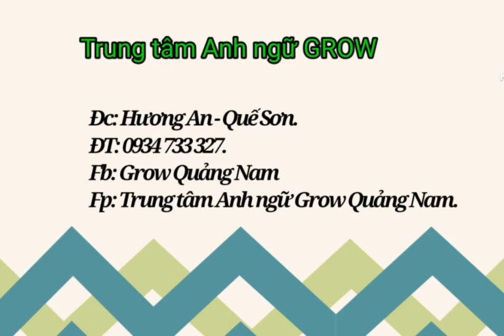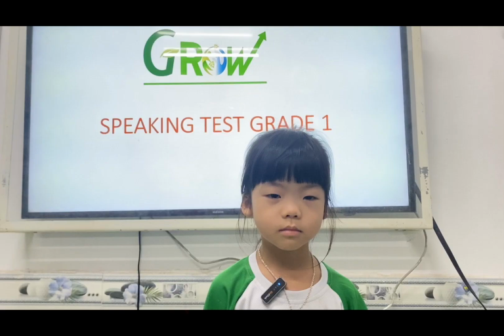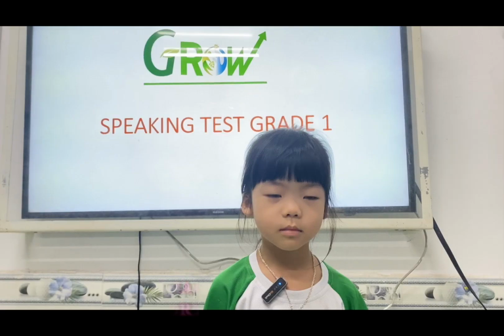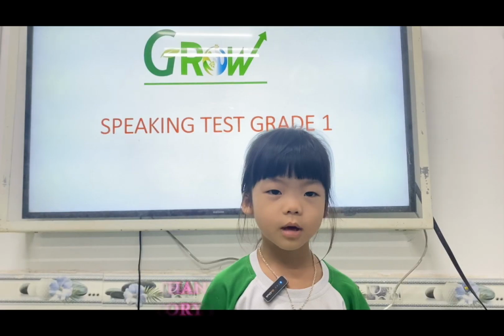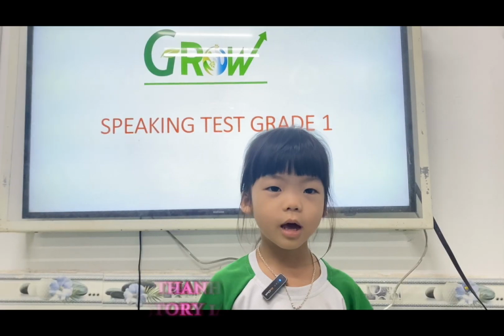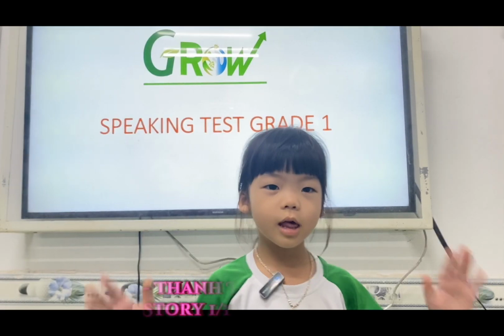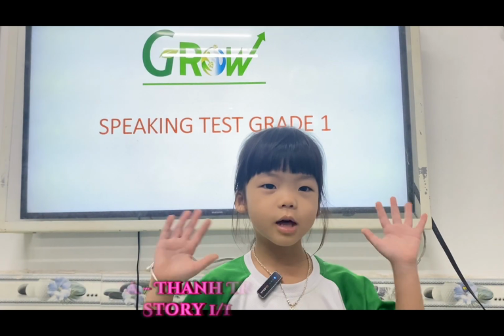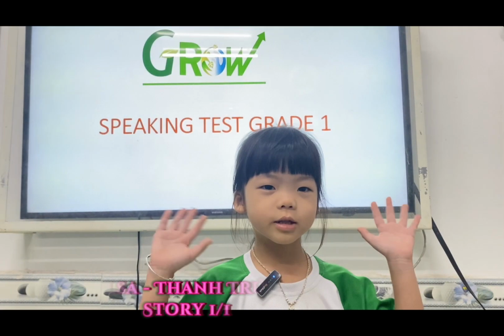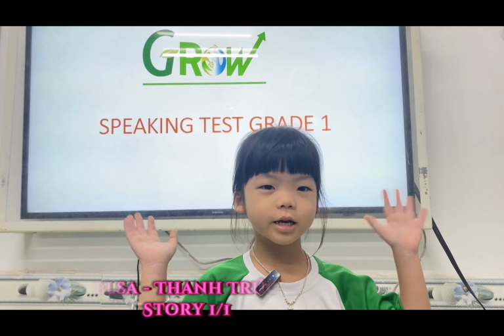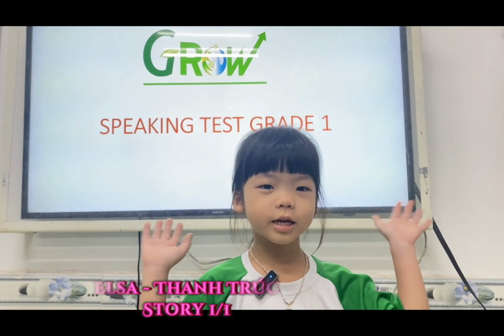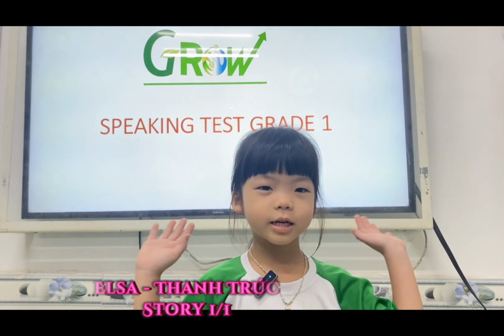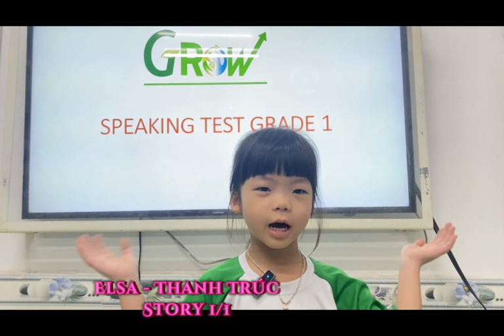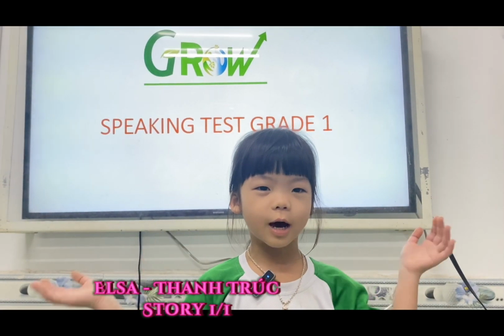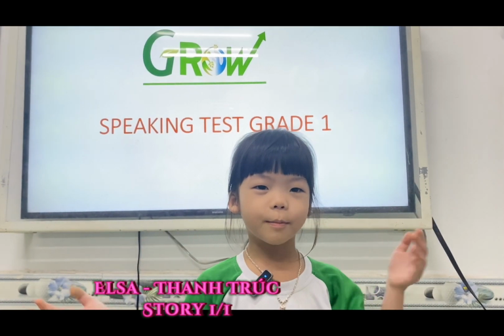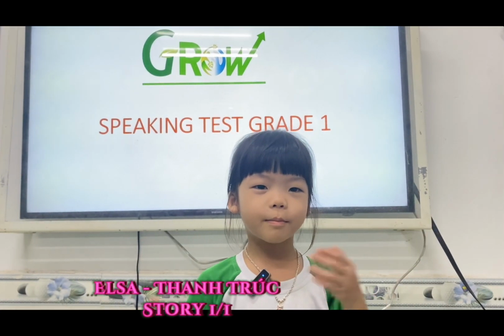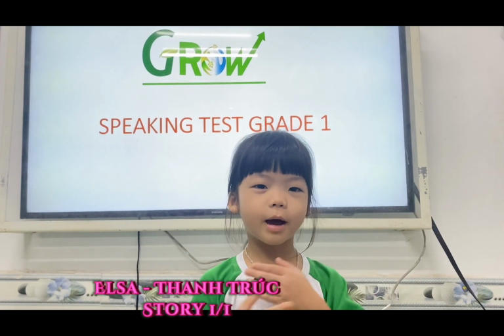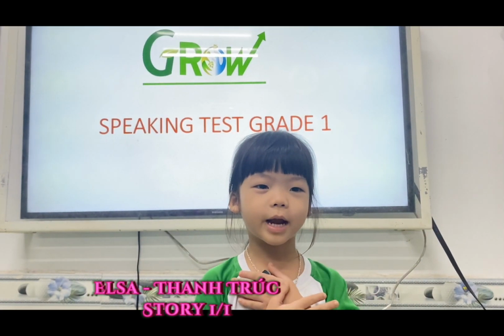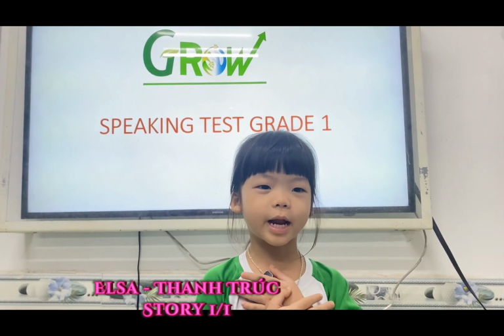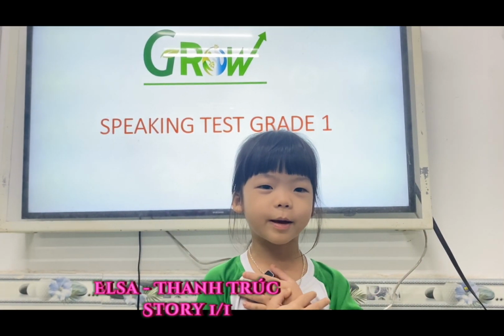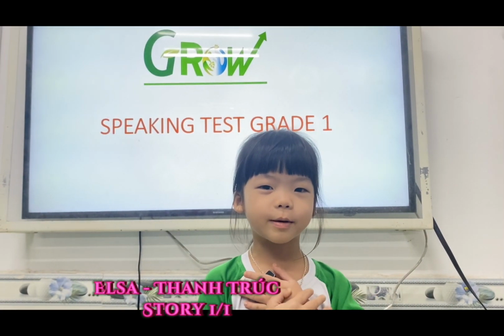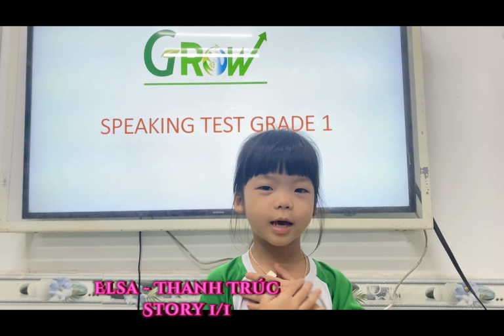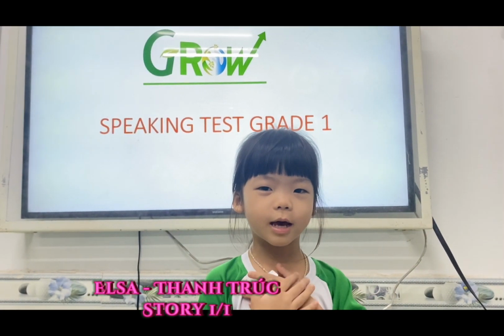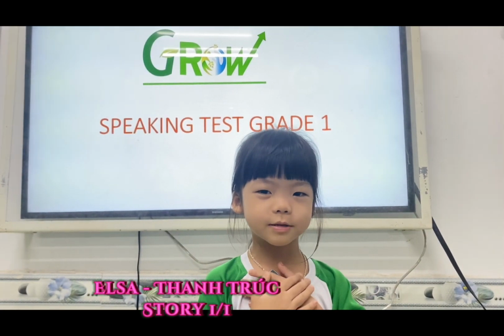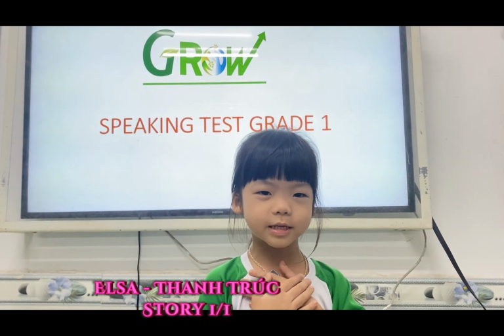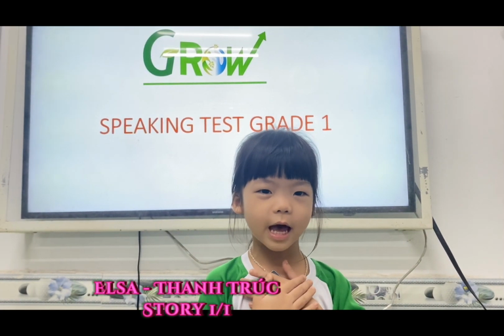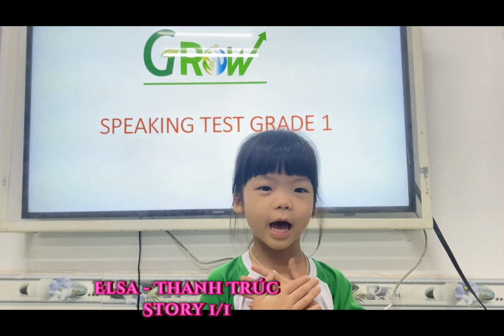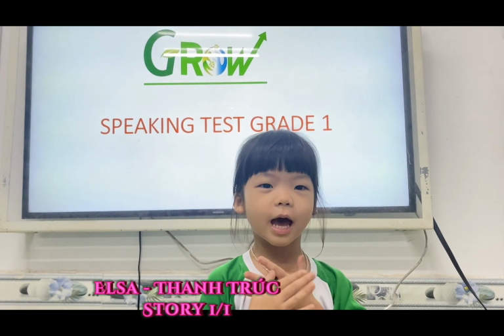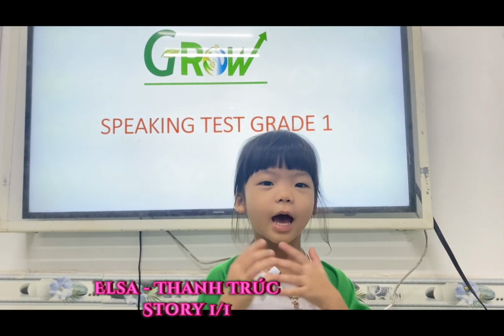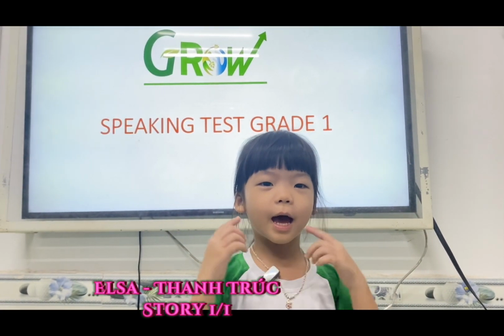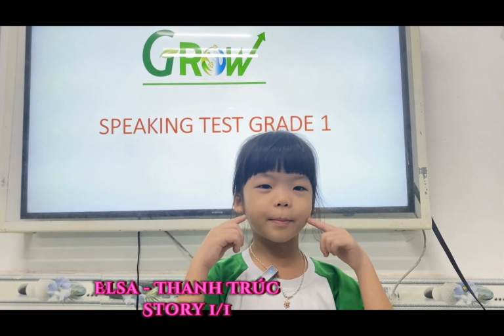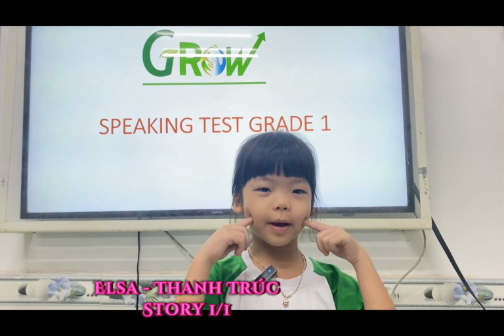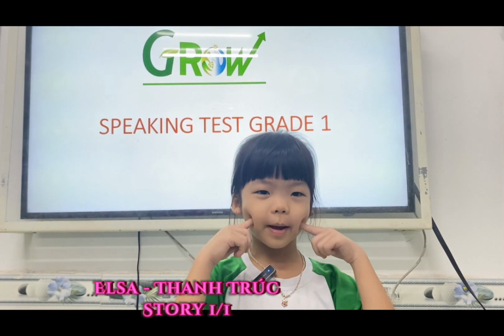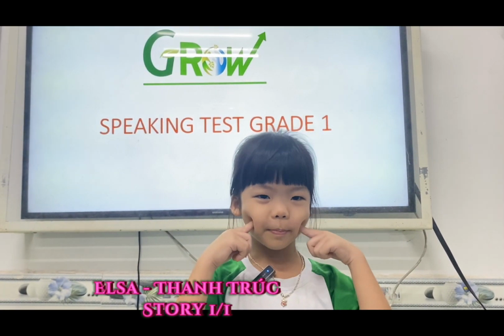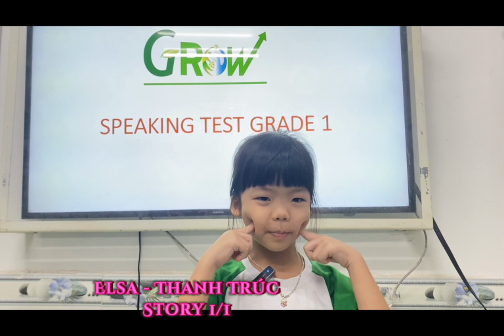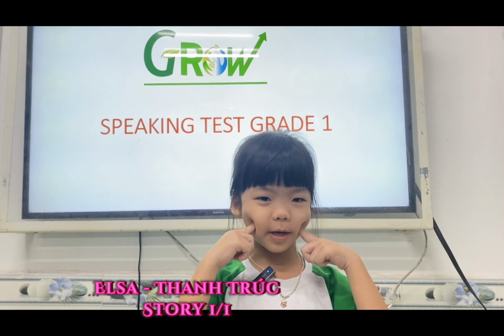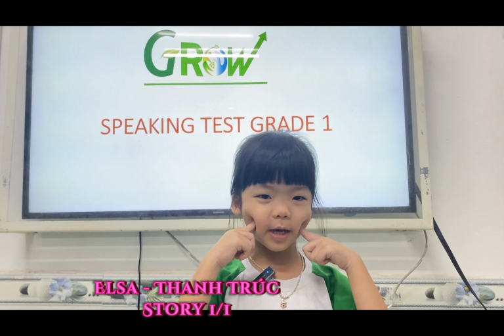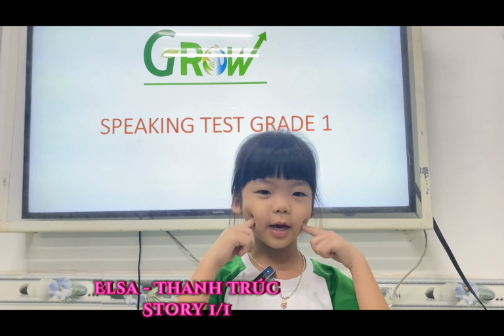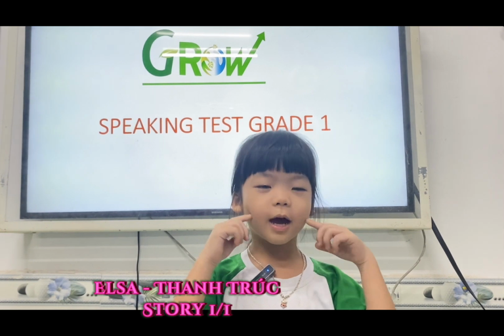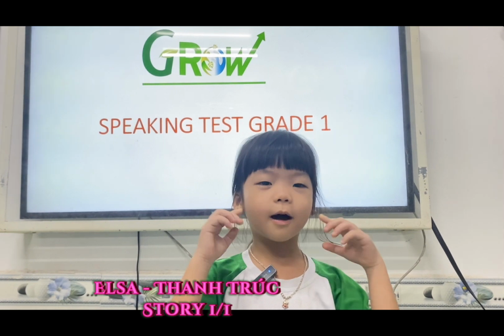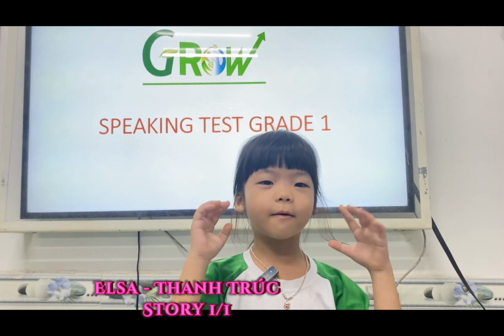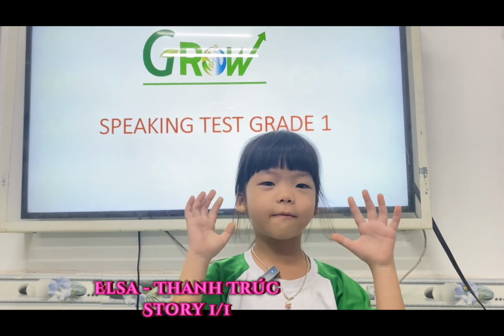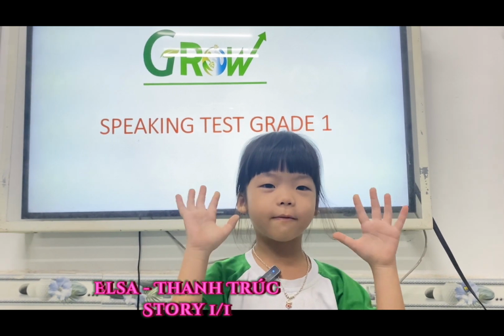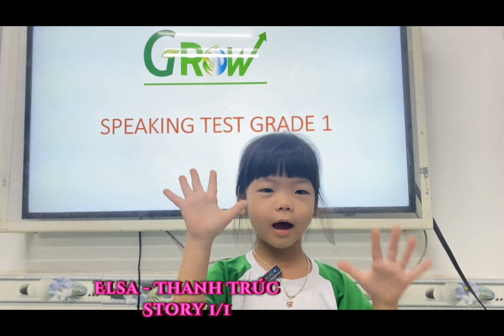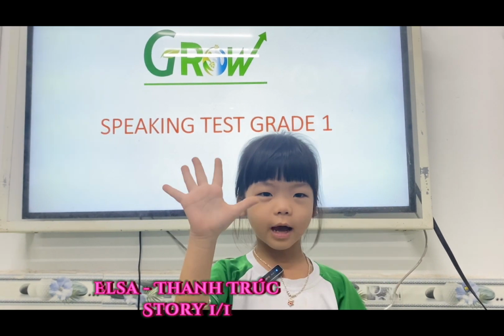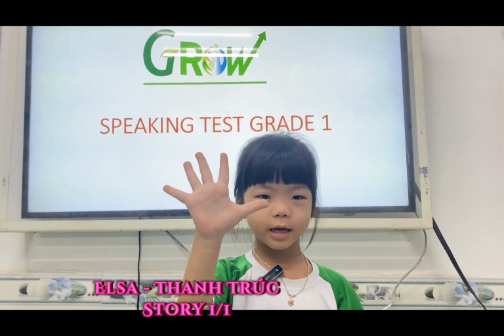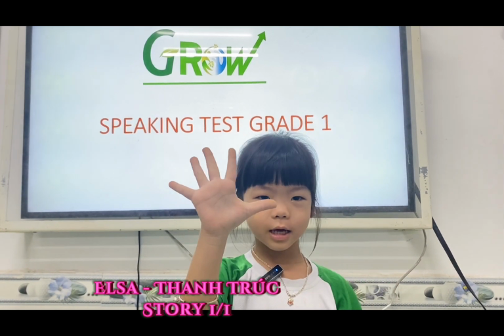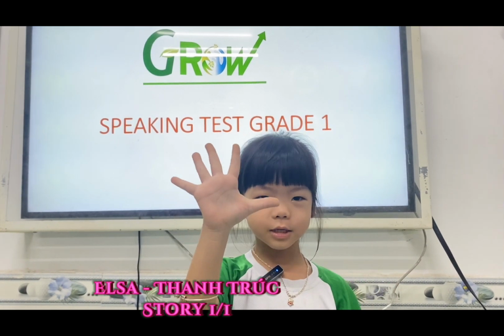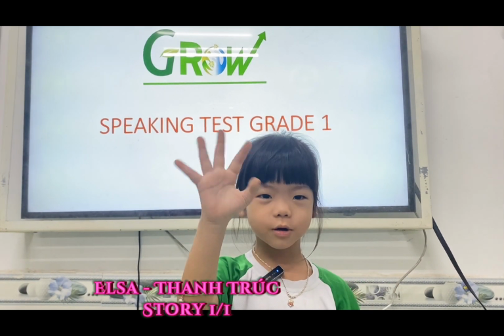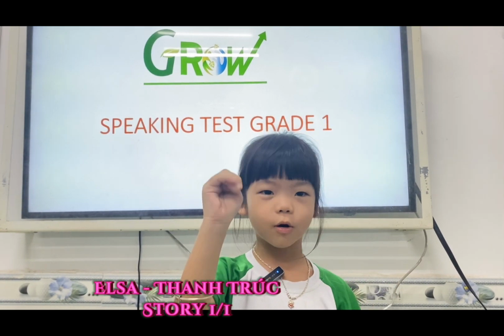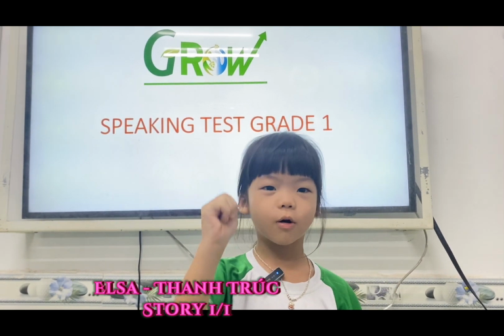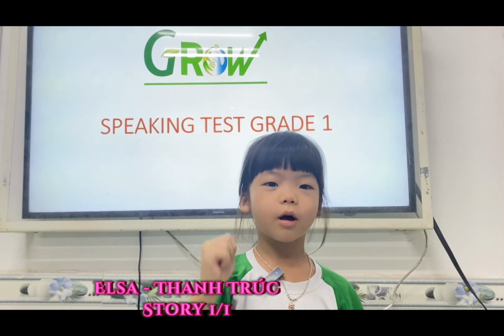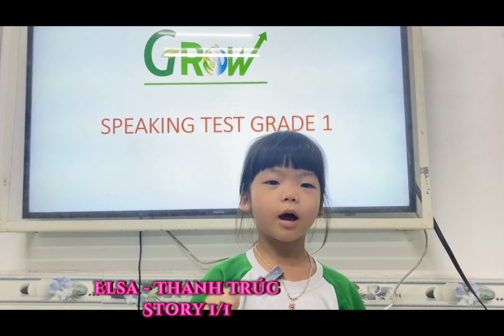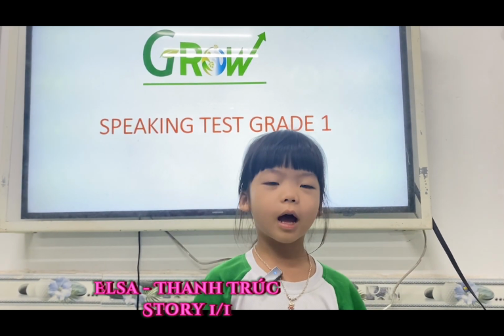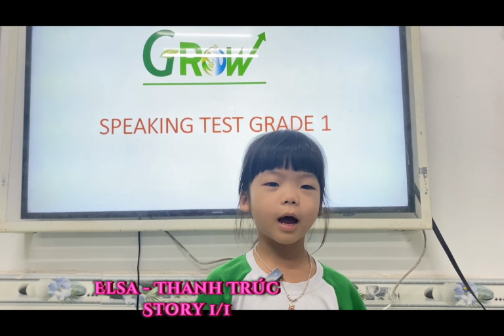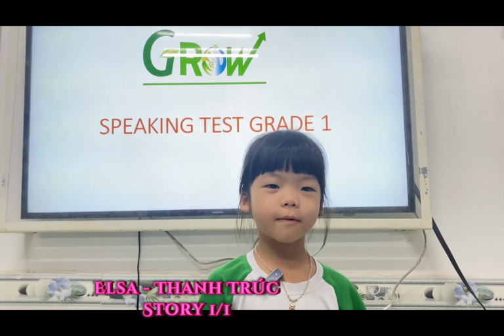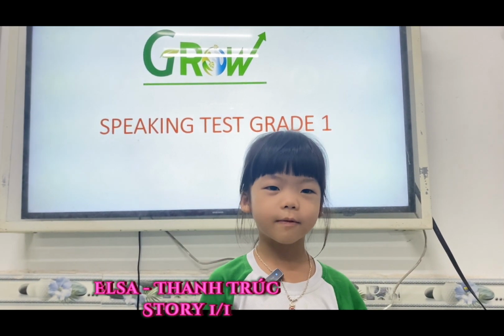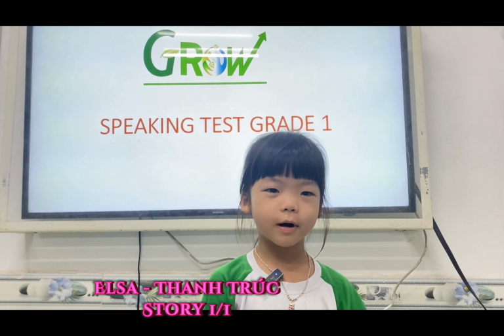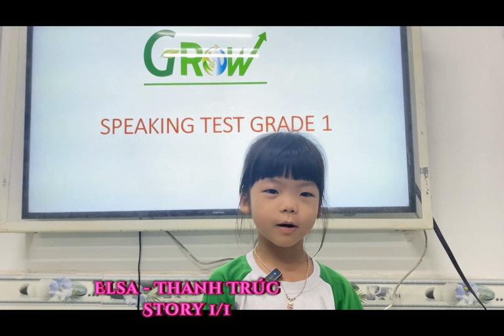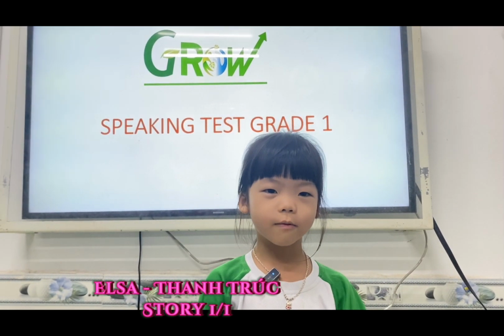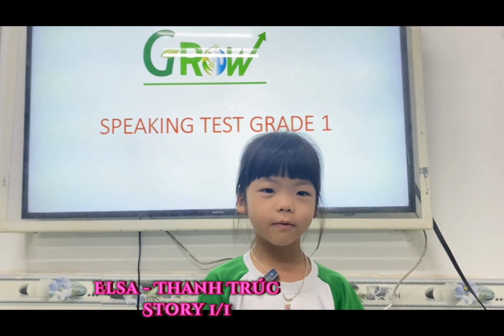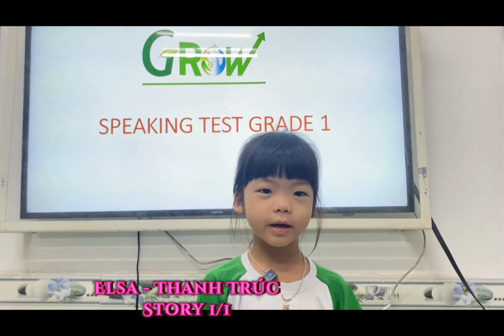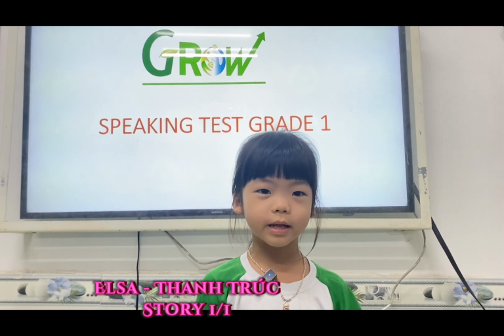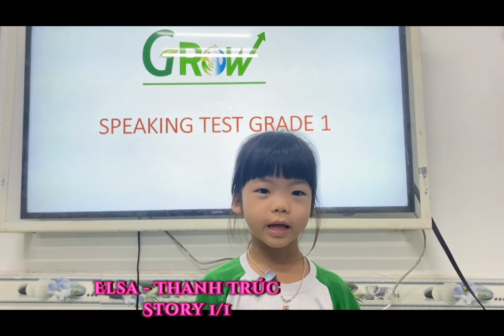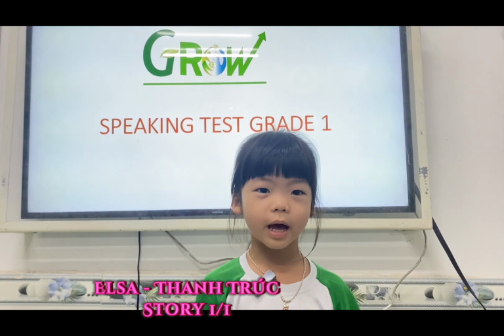Hello teacher. My name is Elsa. I'm happy. I'm five years old. I'm from Vietnam.